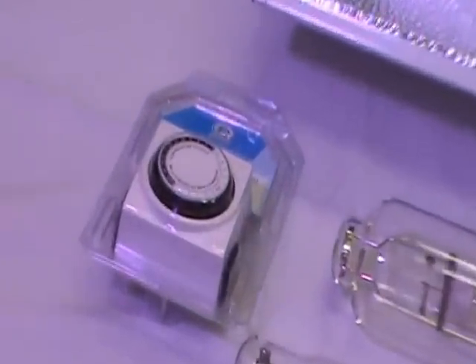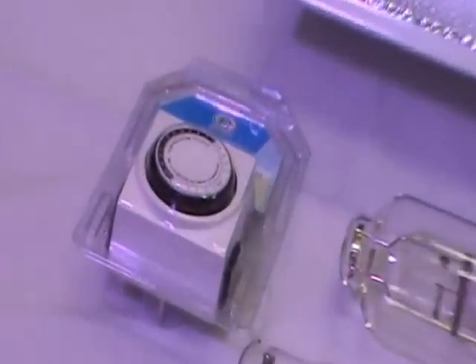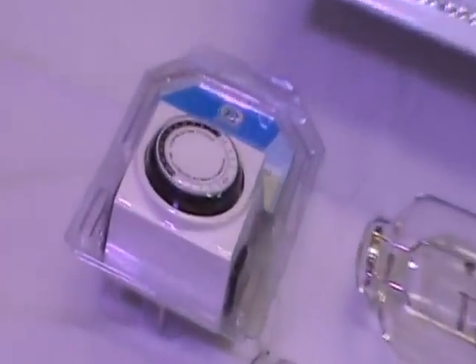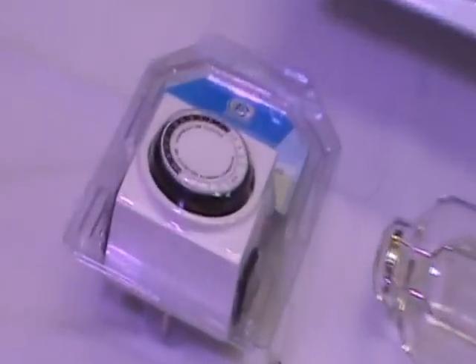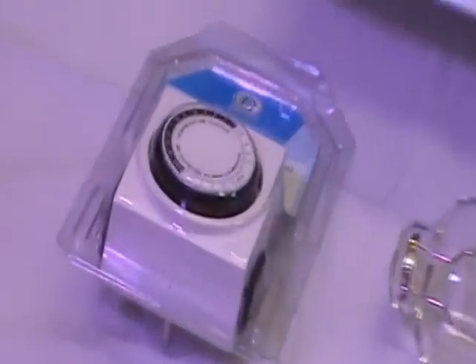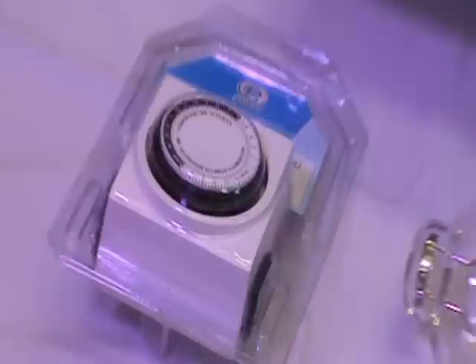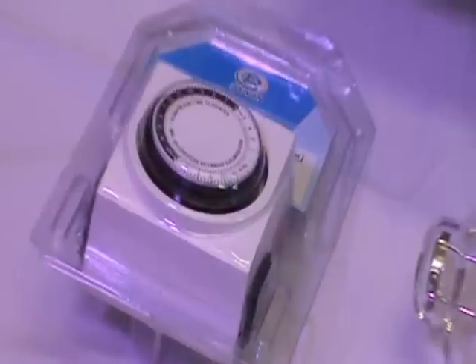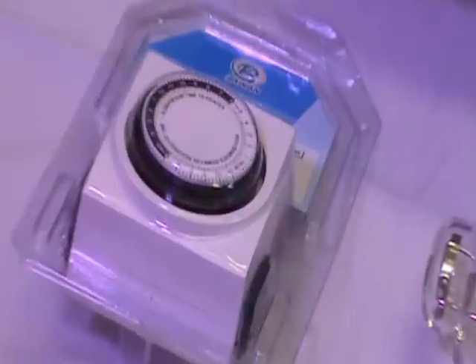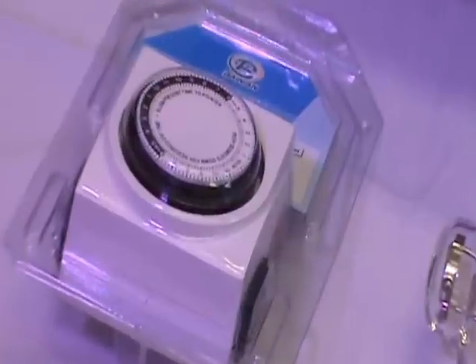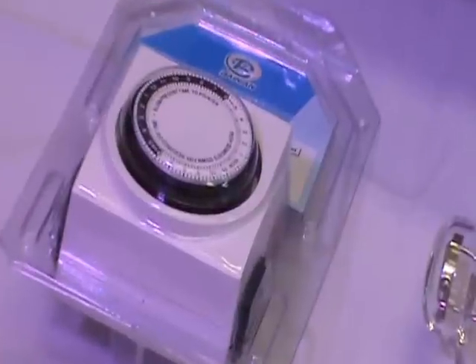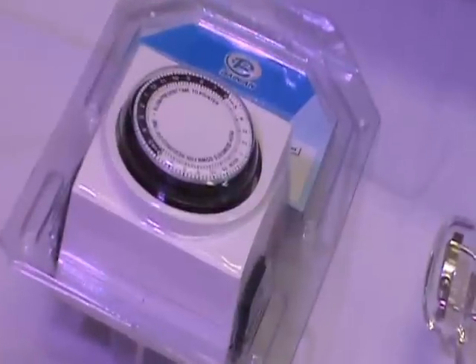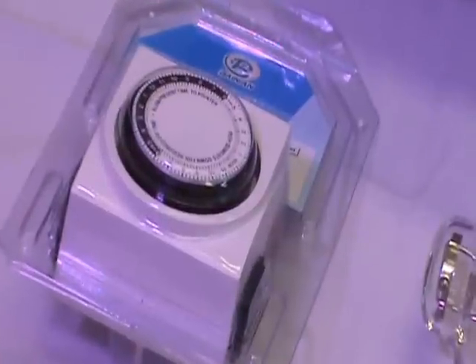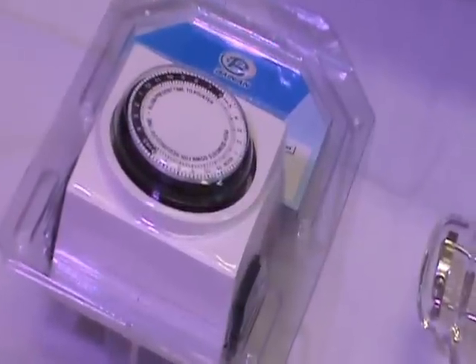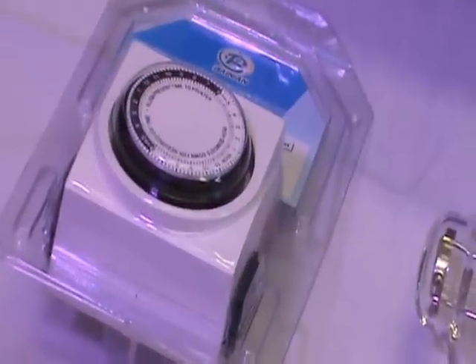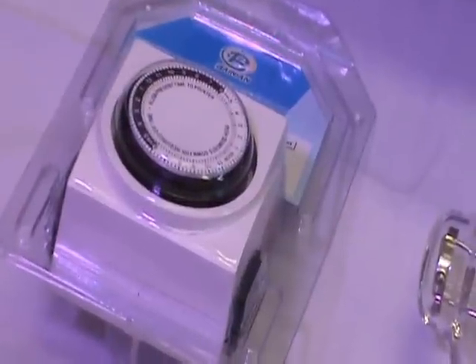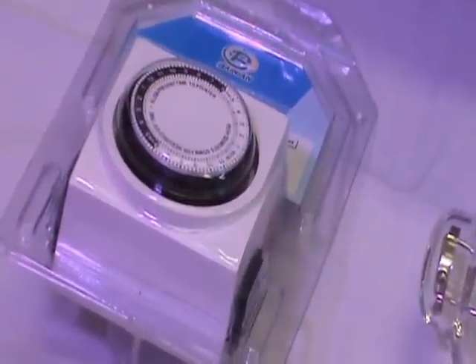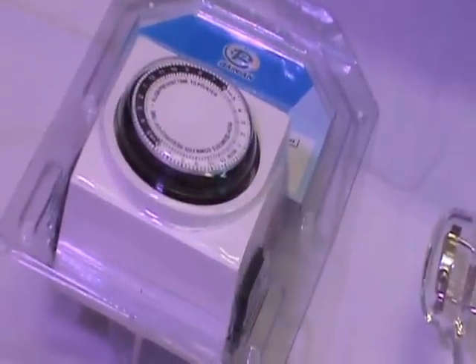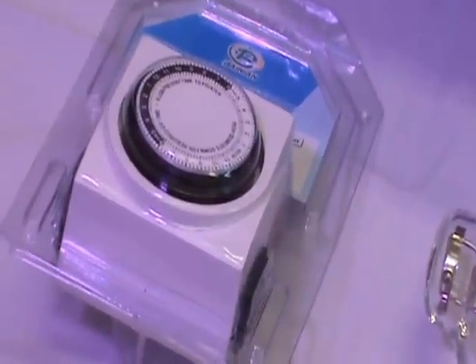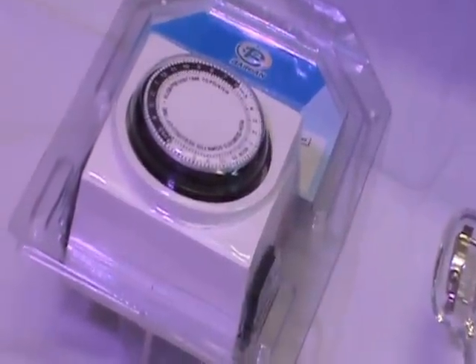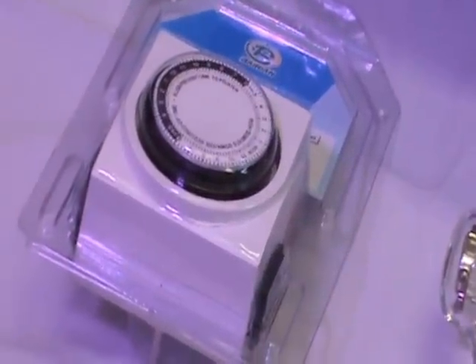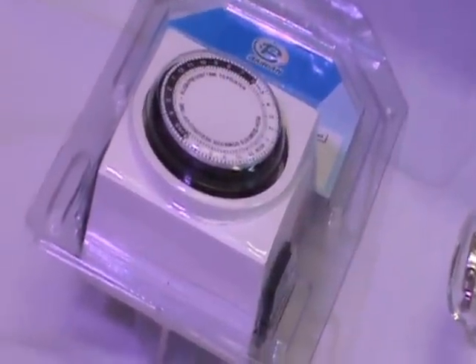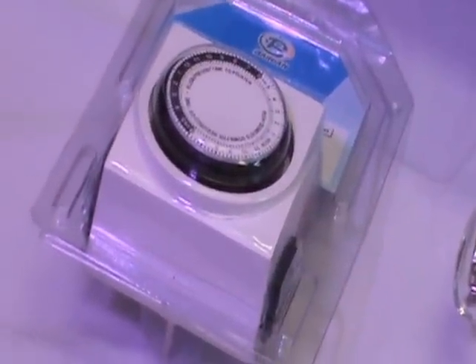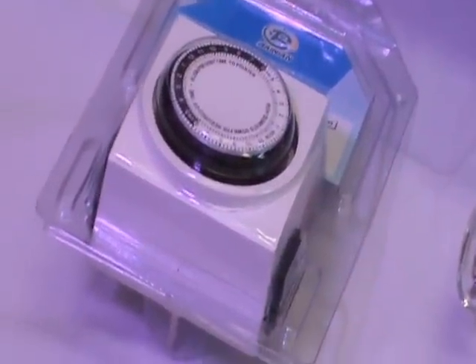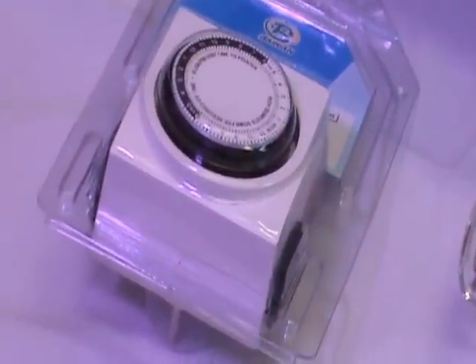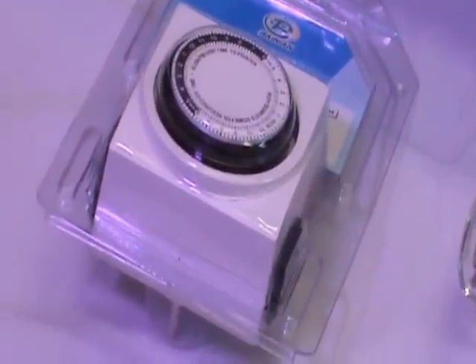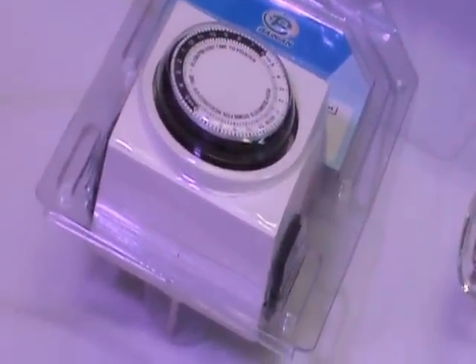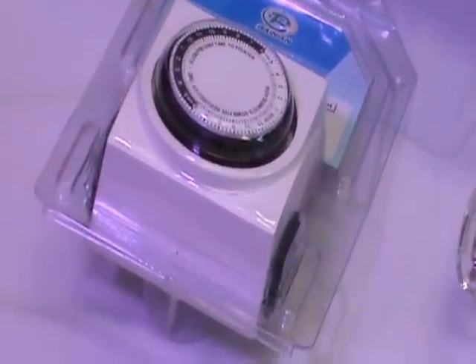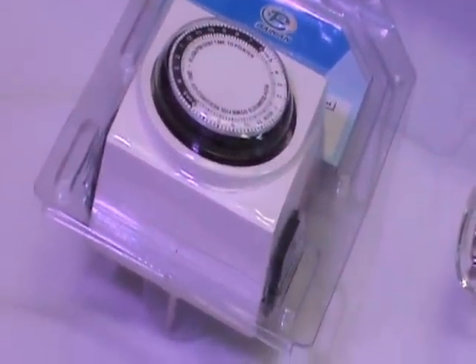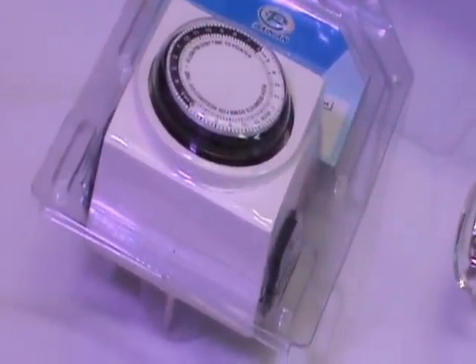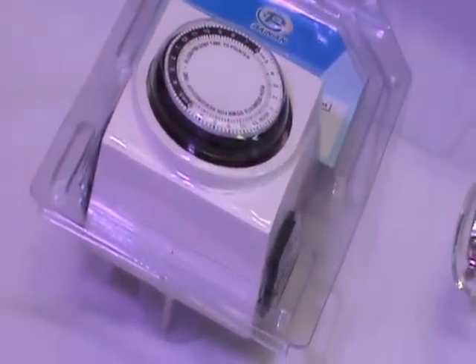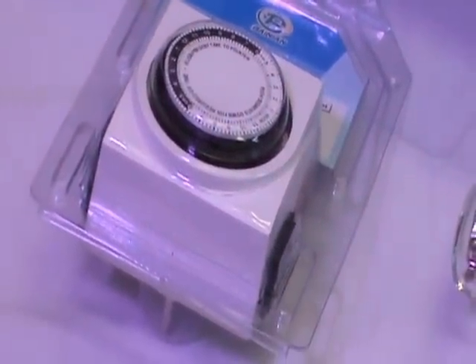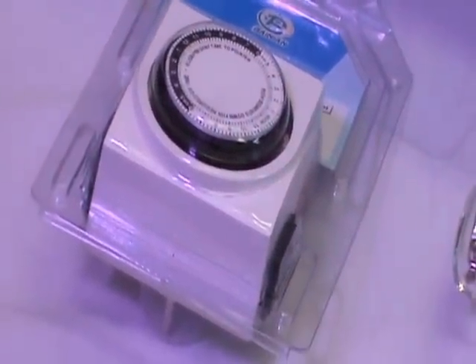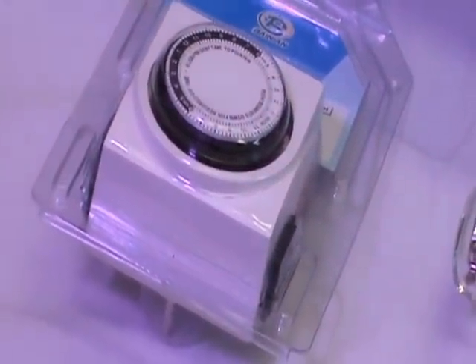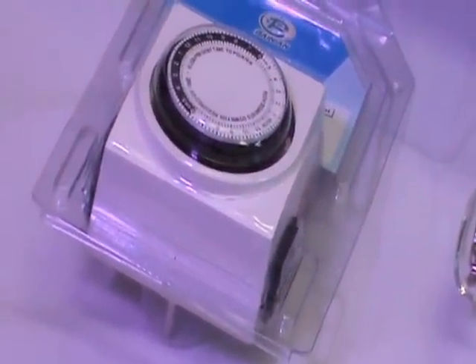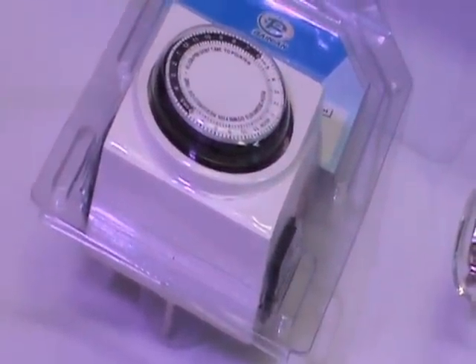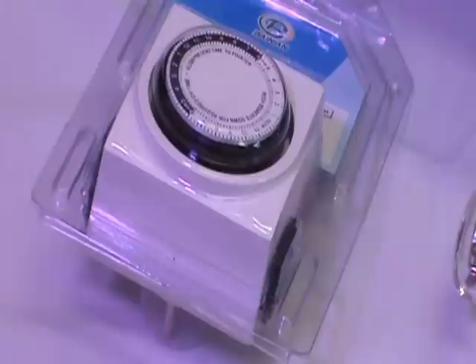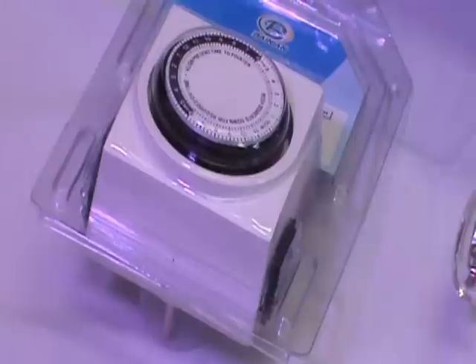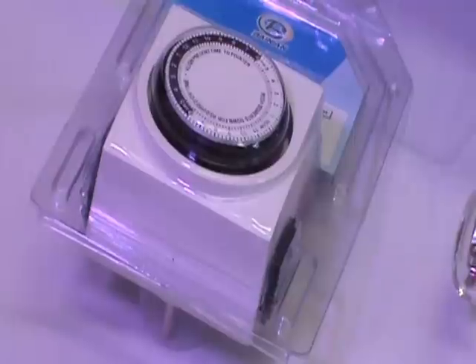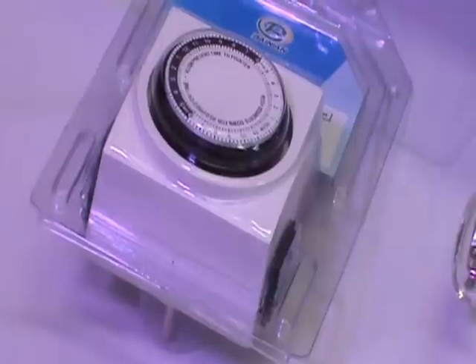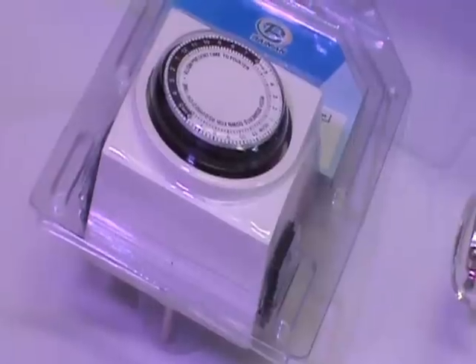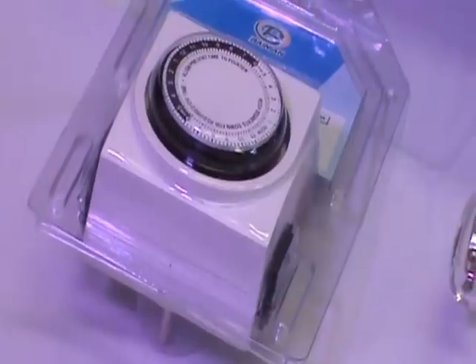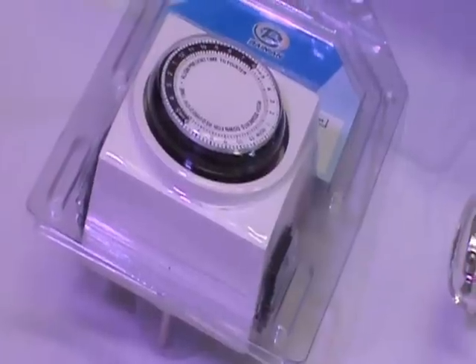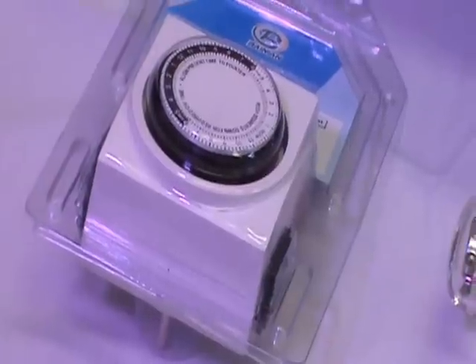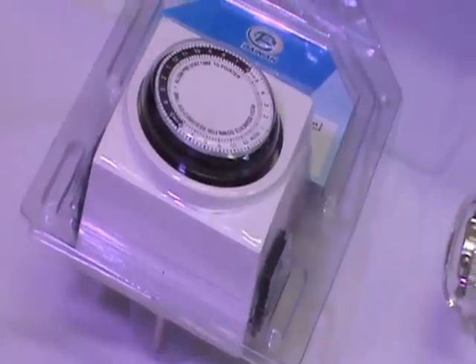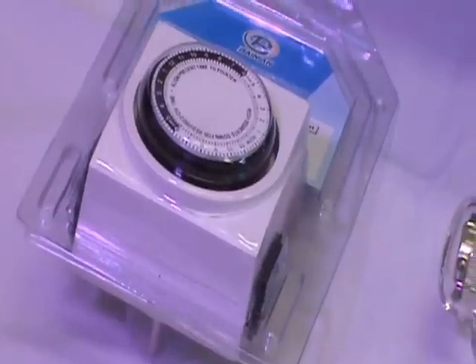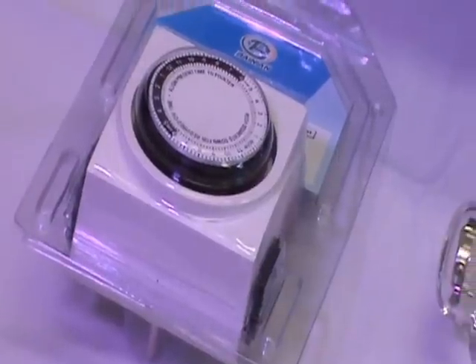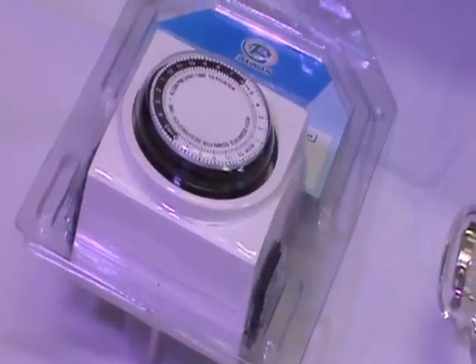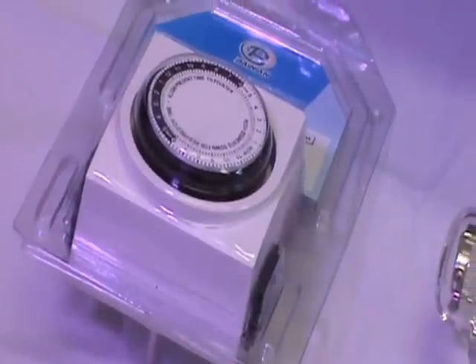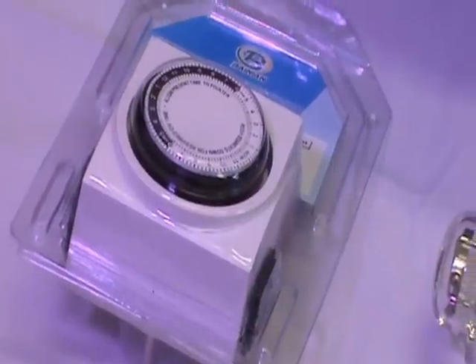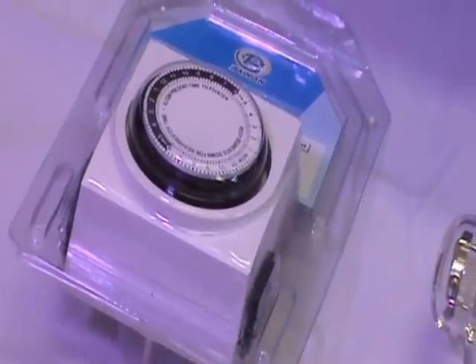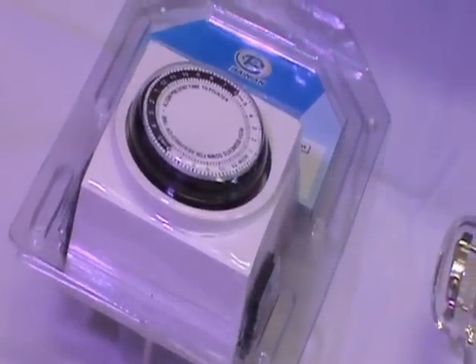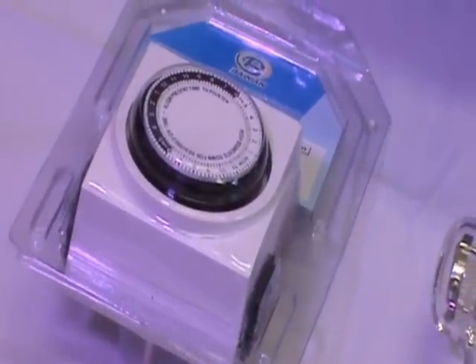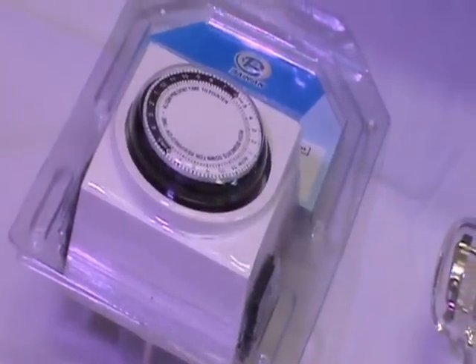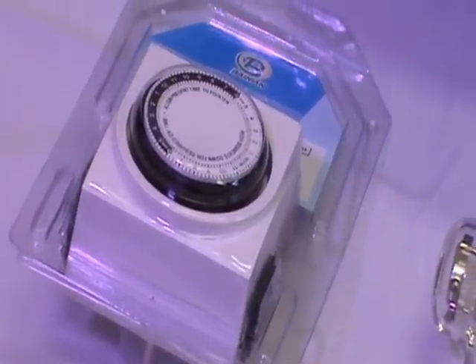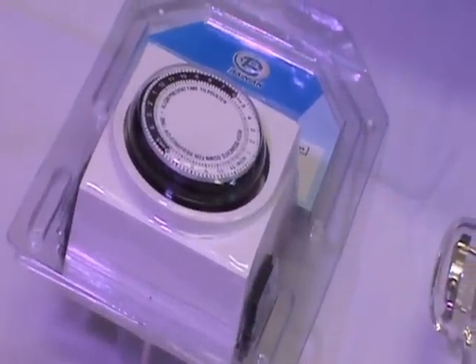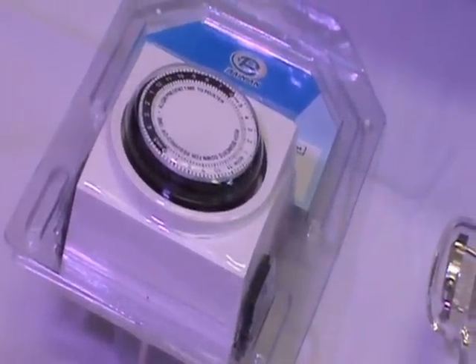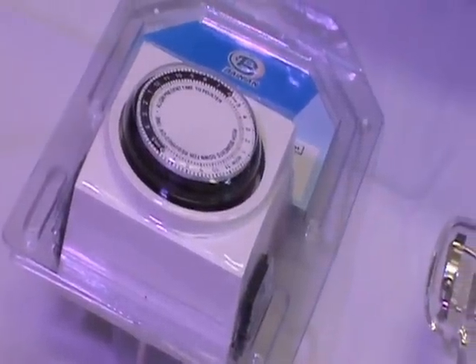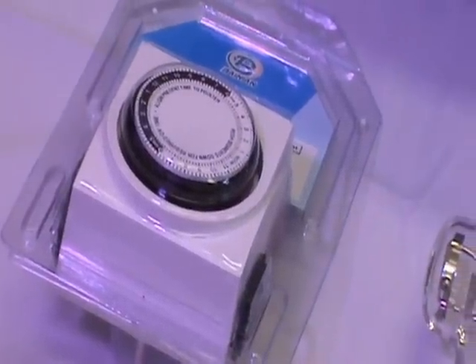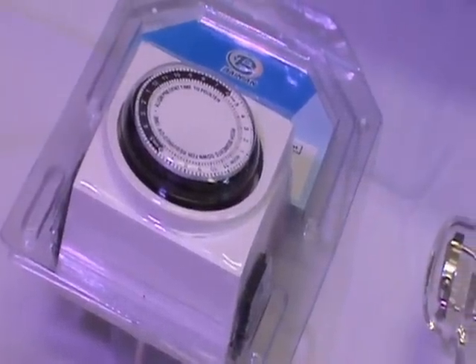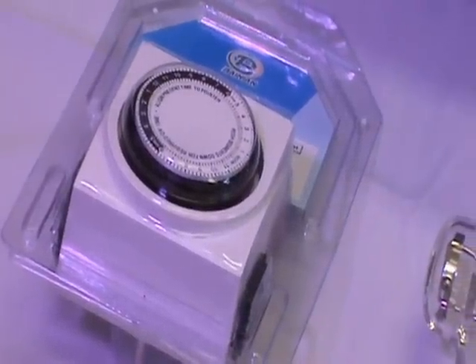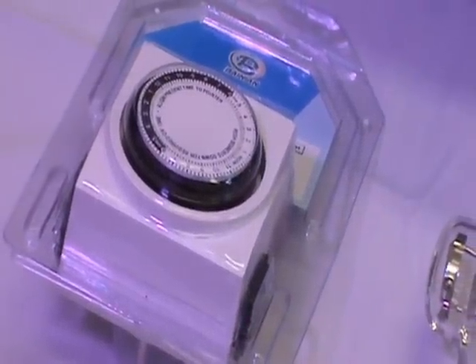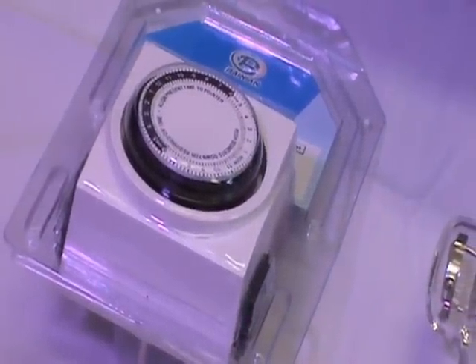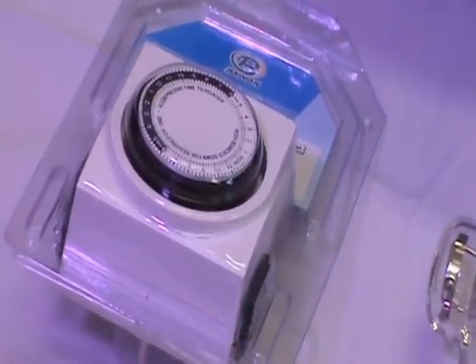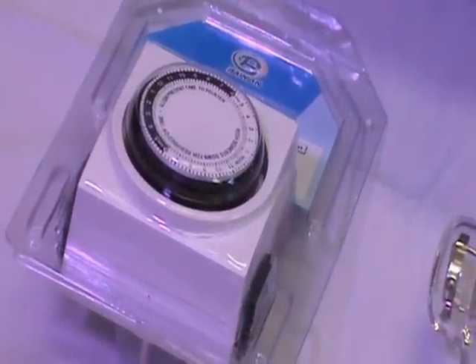Finally, we have the free 24-hour timer included. It's UL approved with dual outlets.